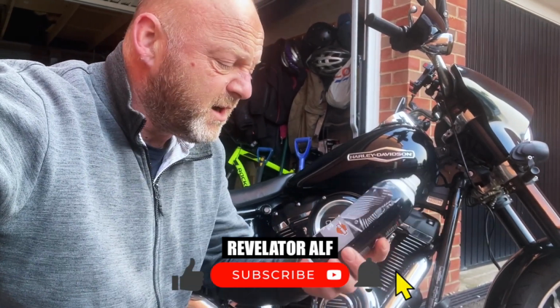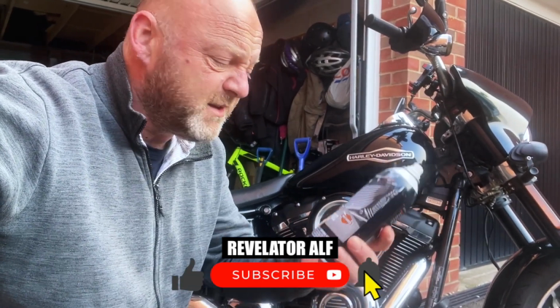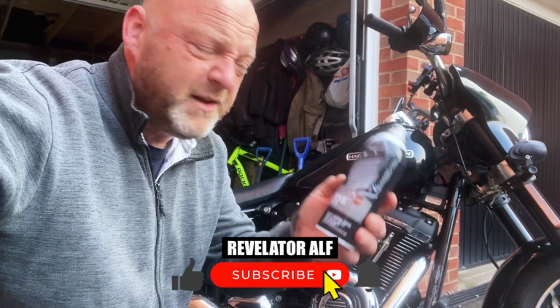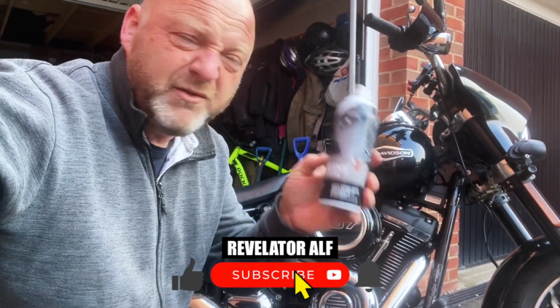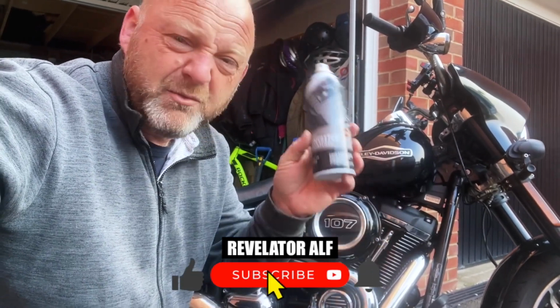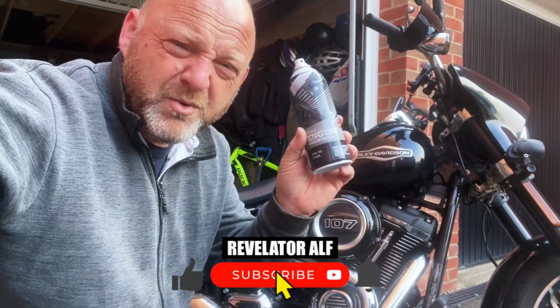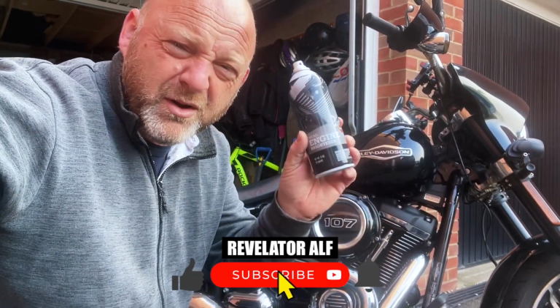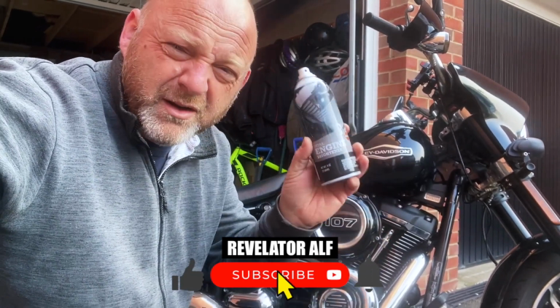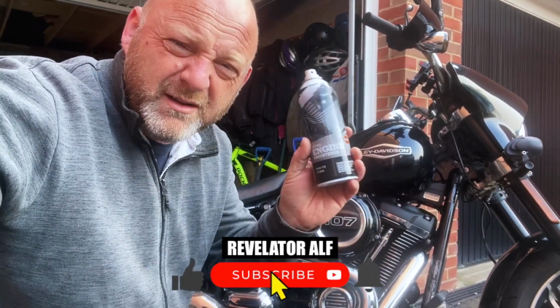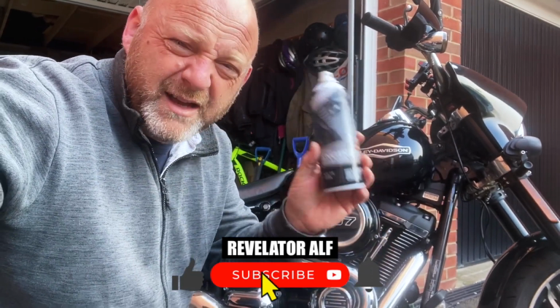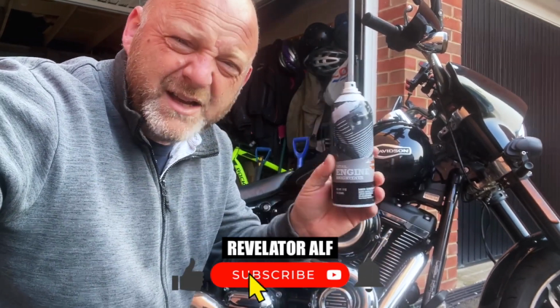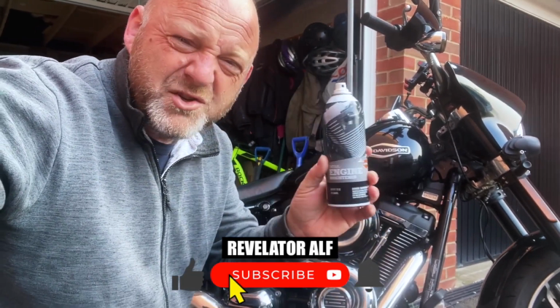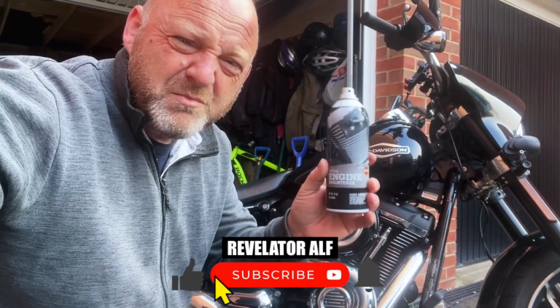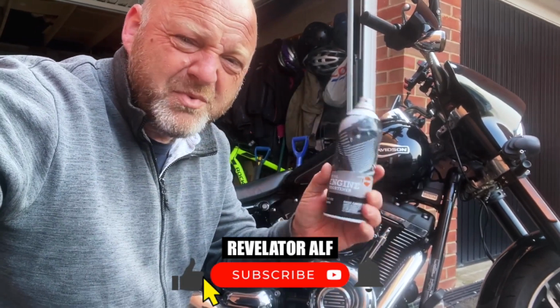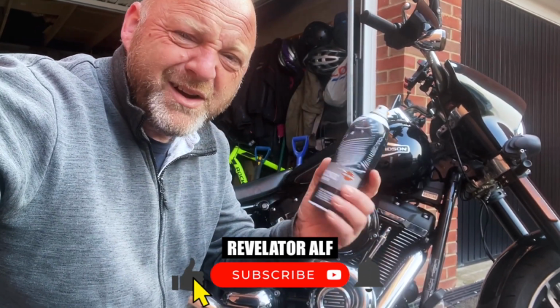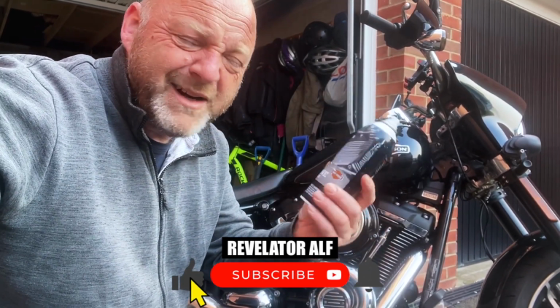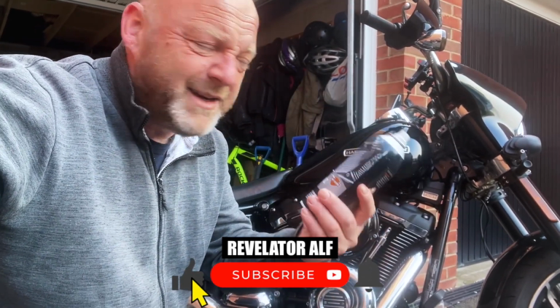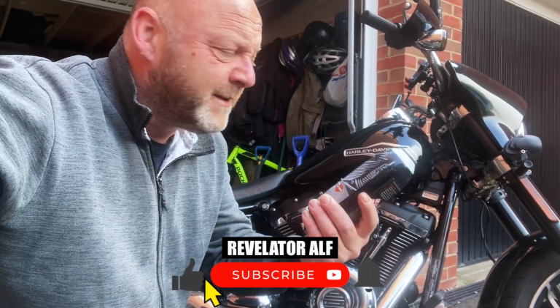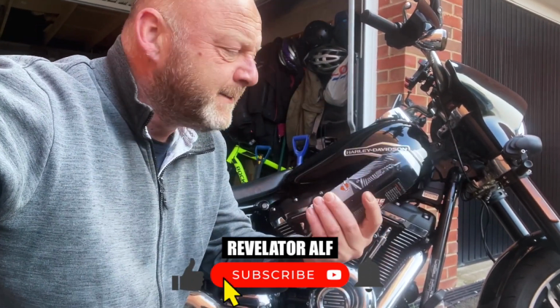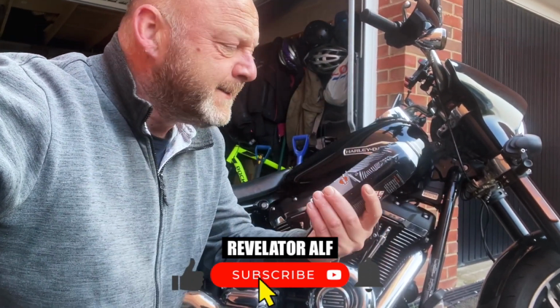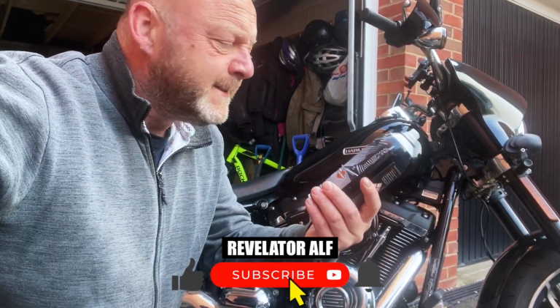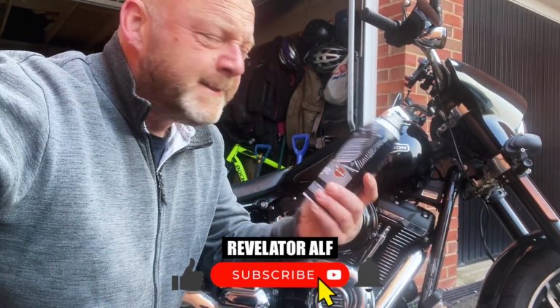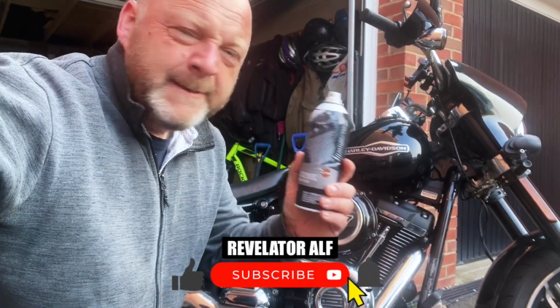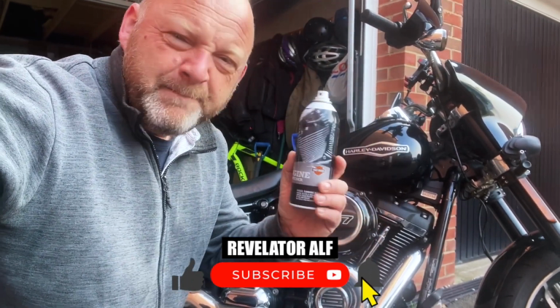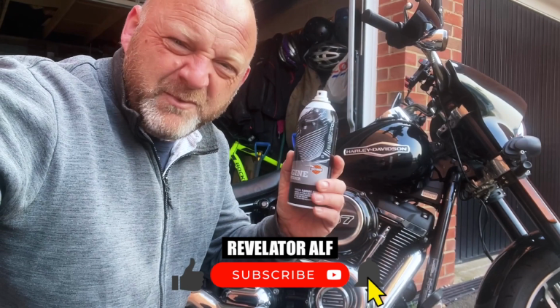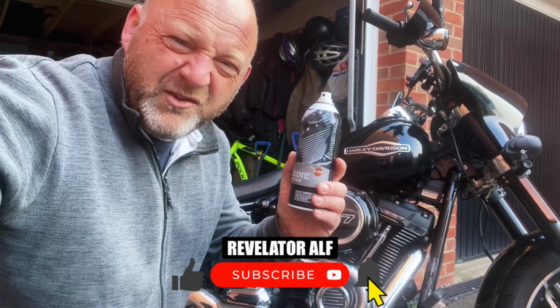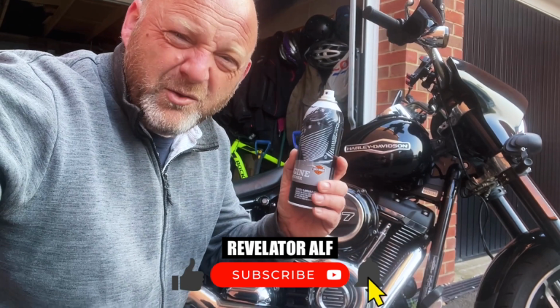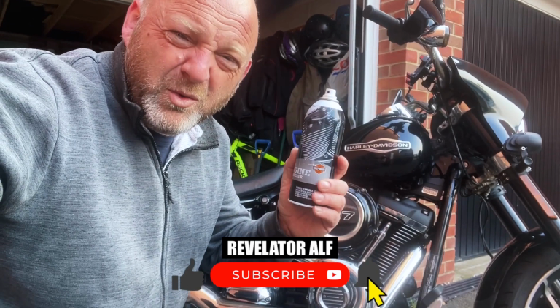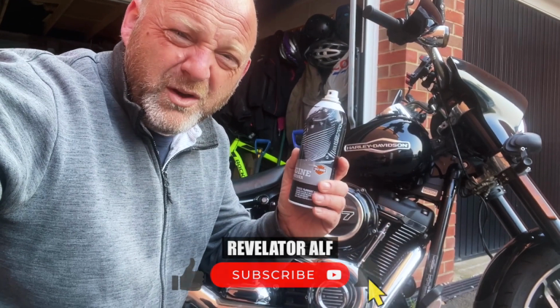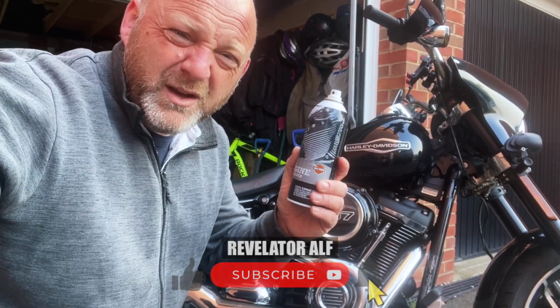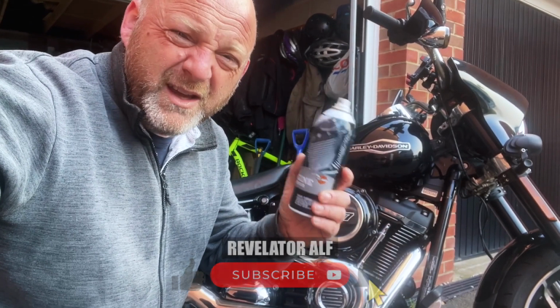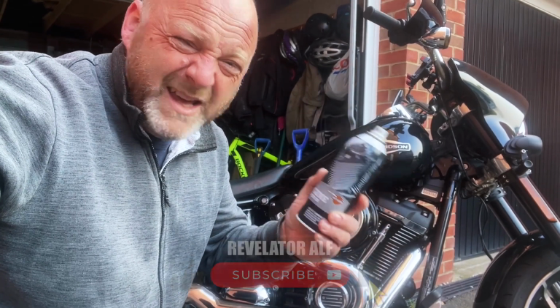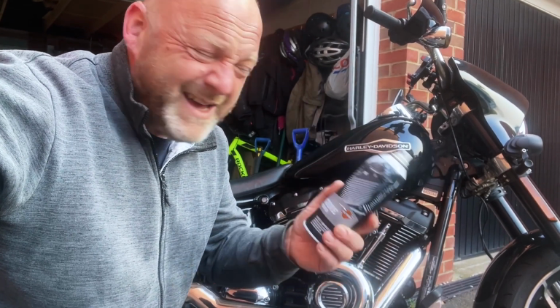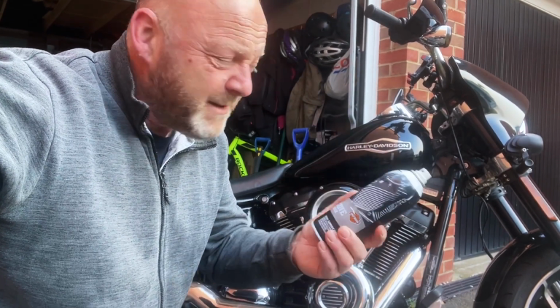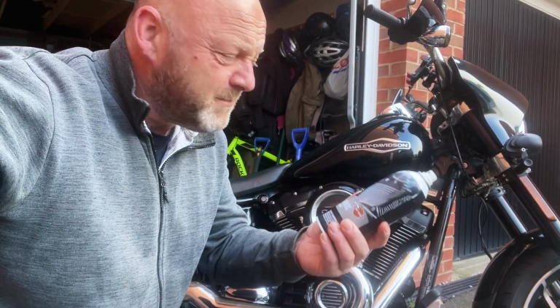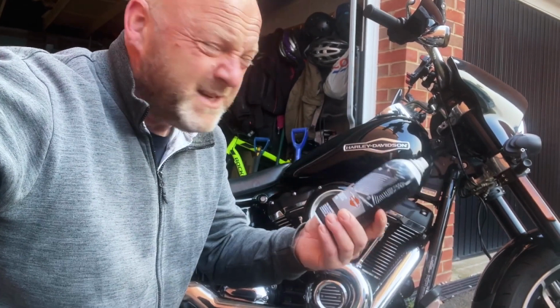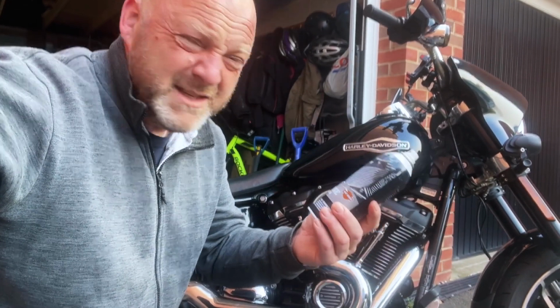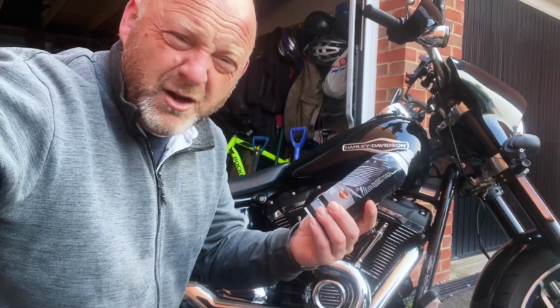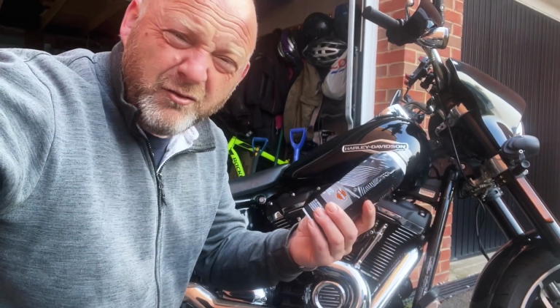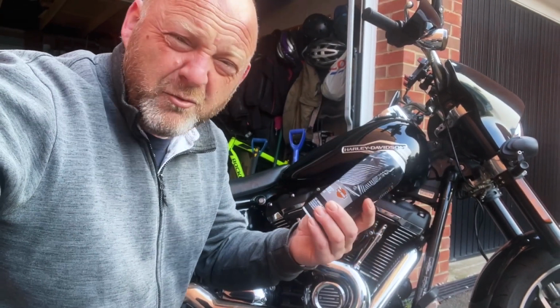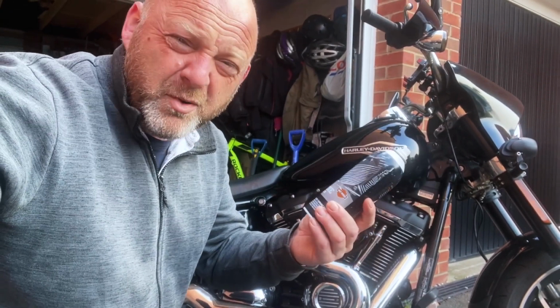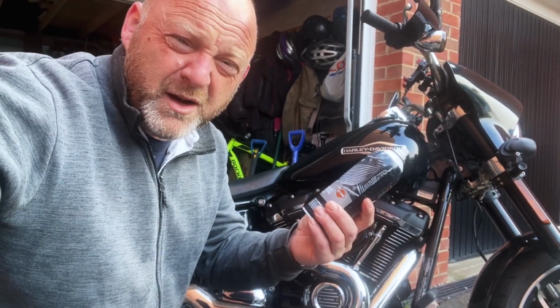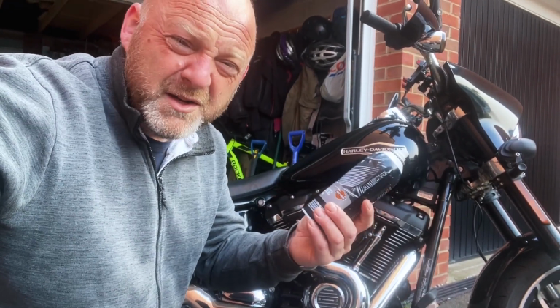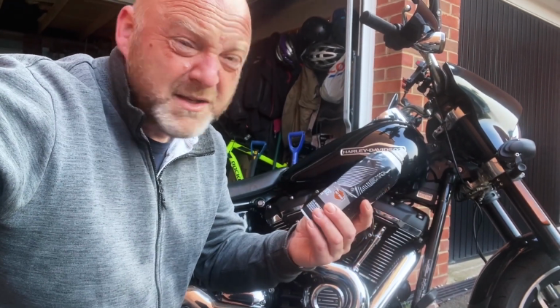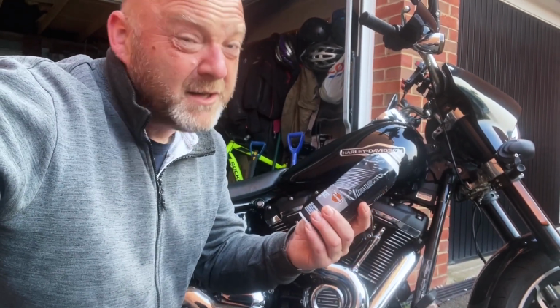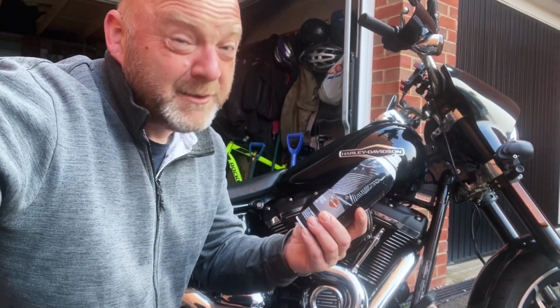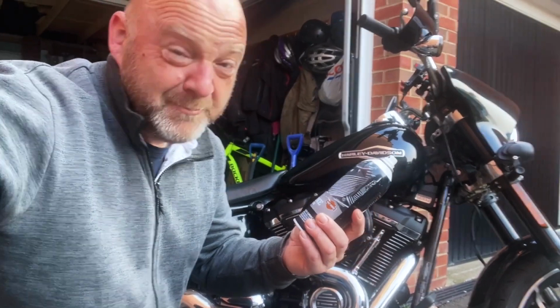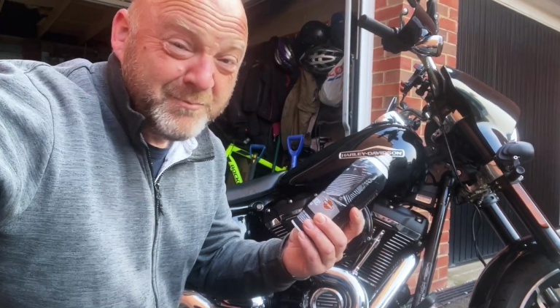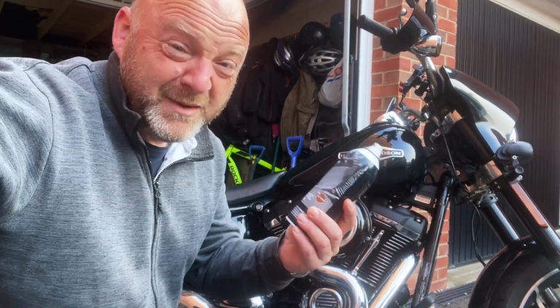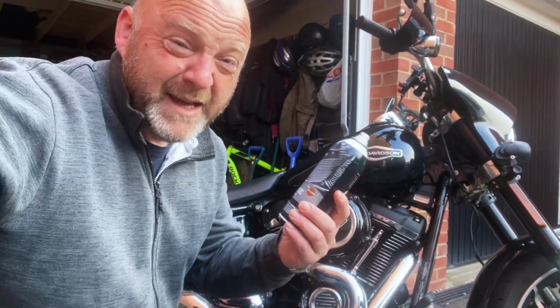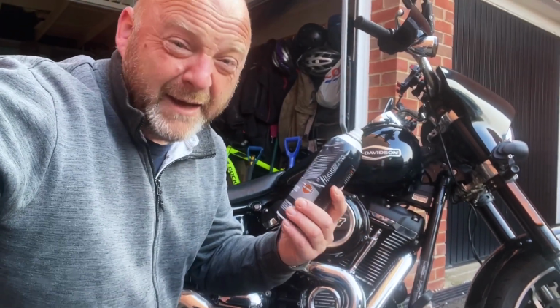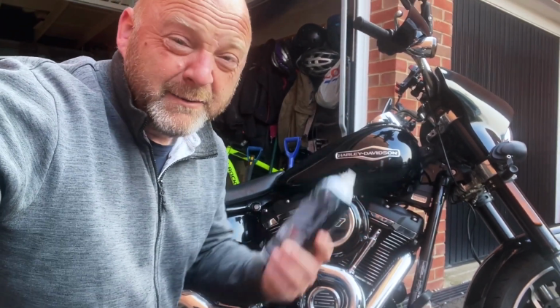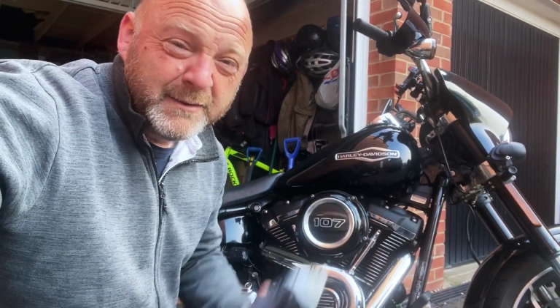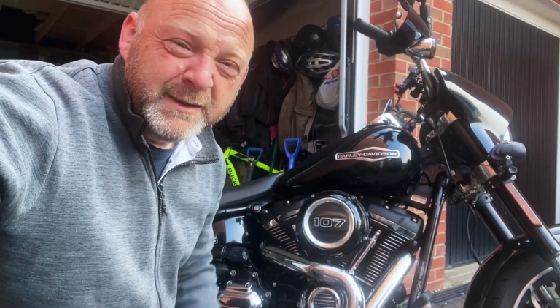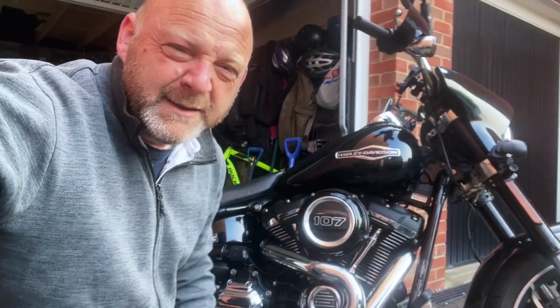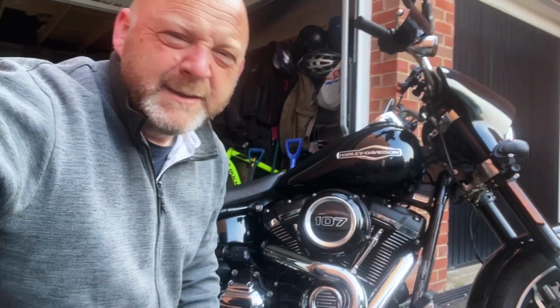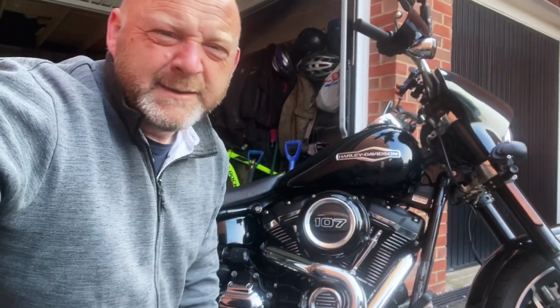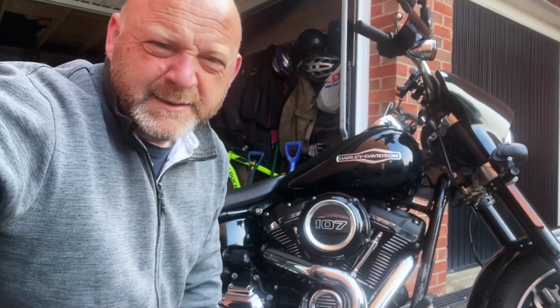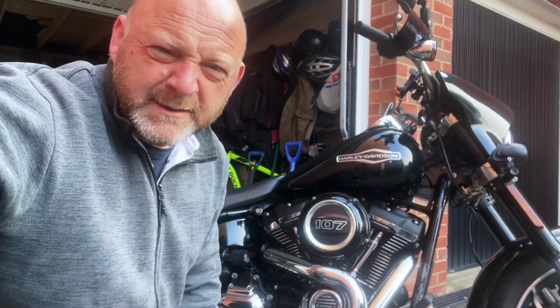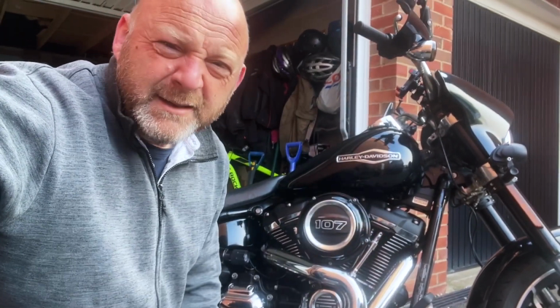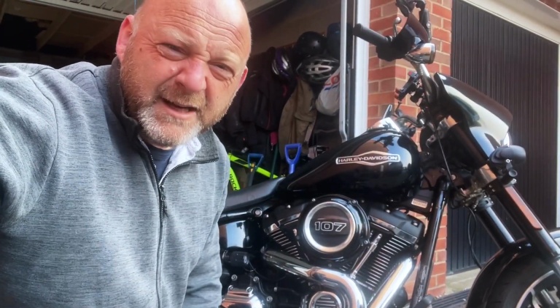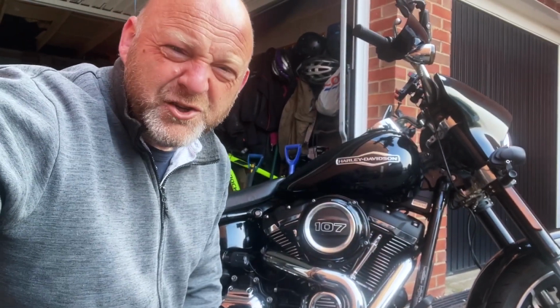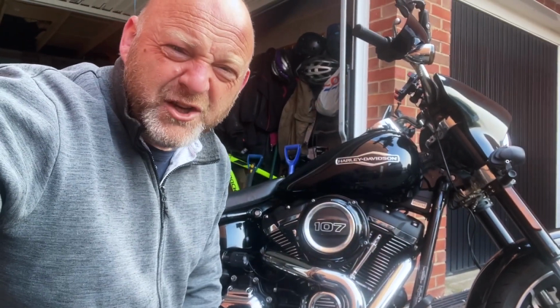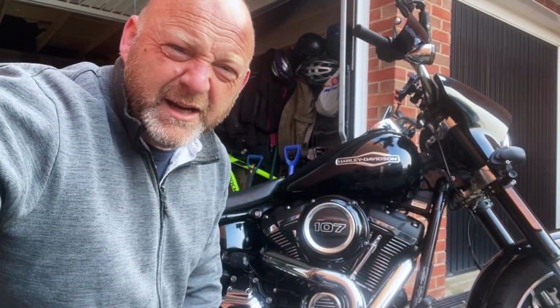Harley Davidson engine brightener — does it work? Yeah. Is it overpriced? Yeah. Catch you again.